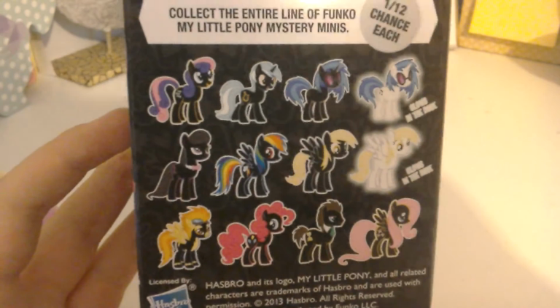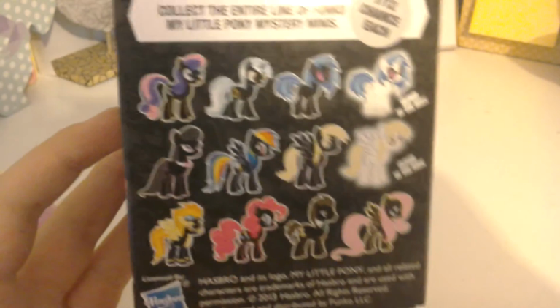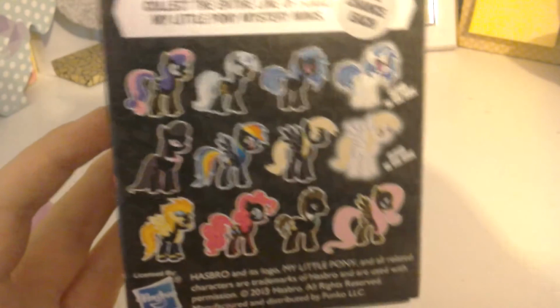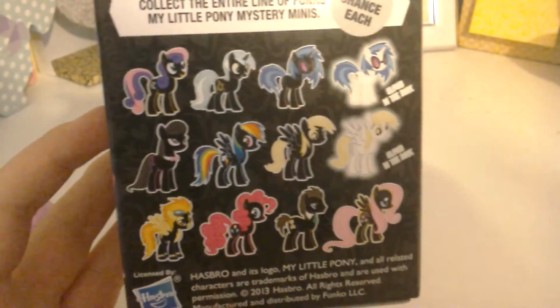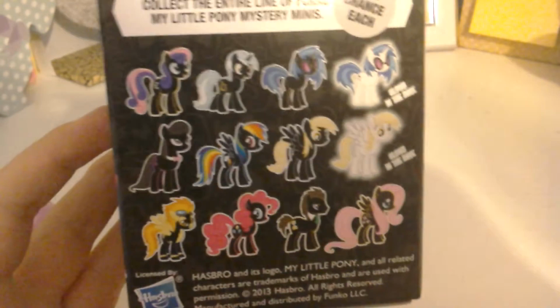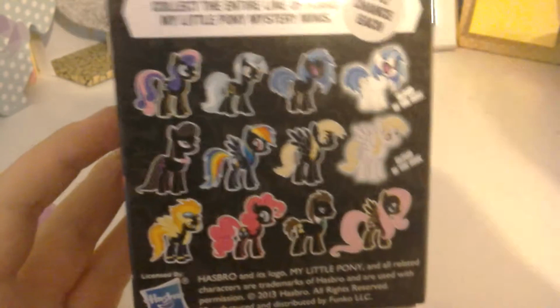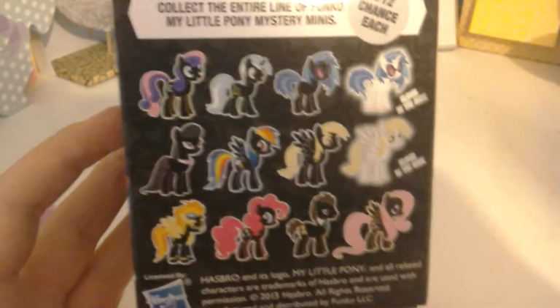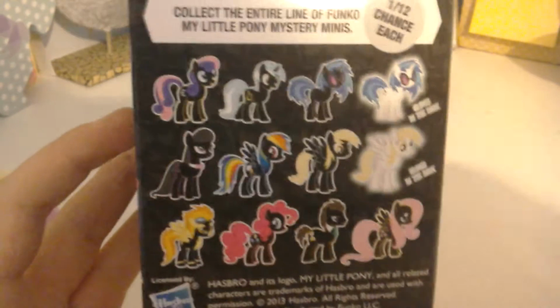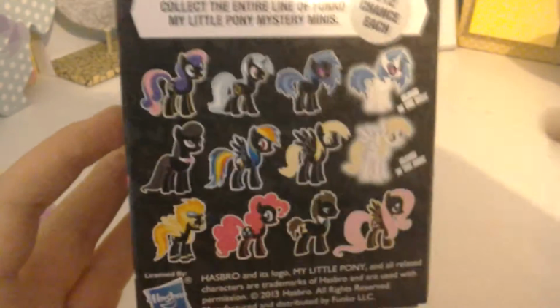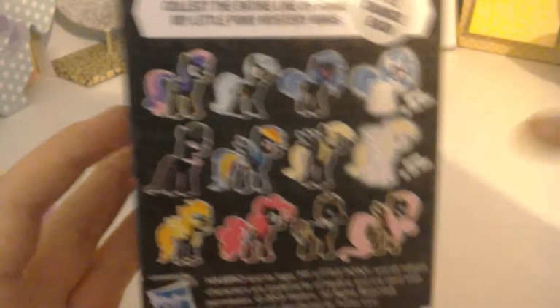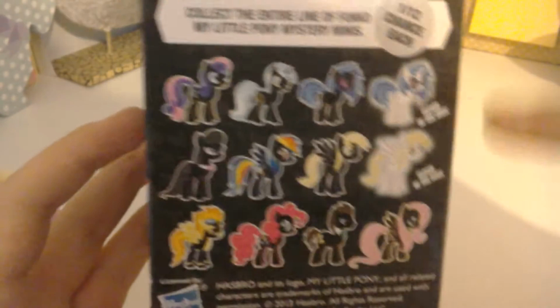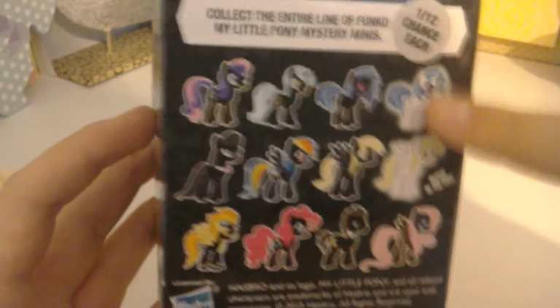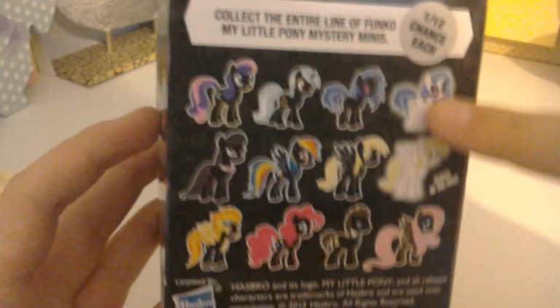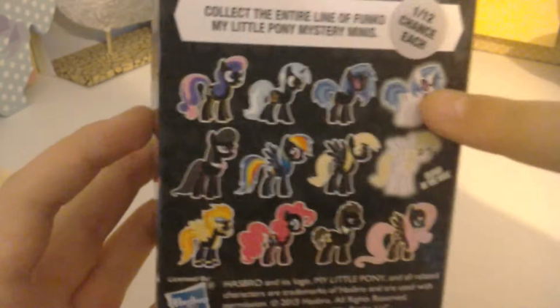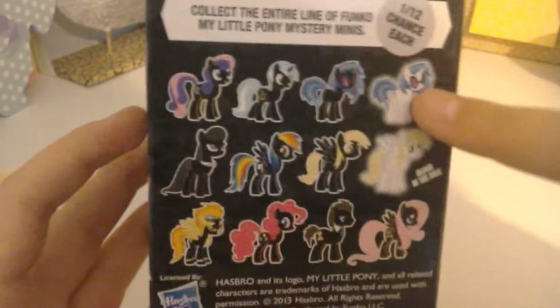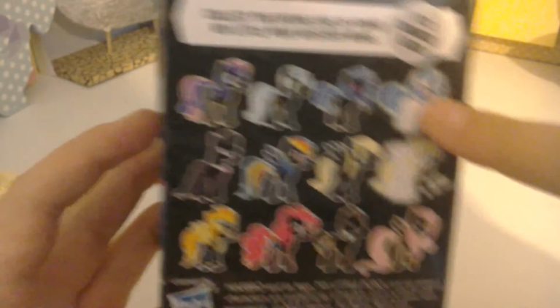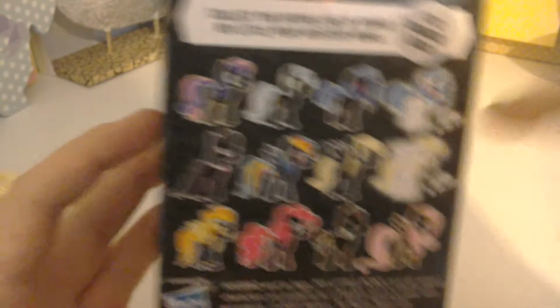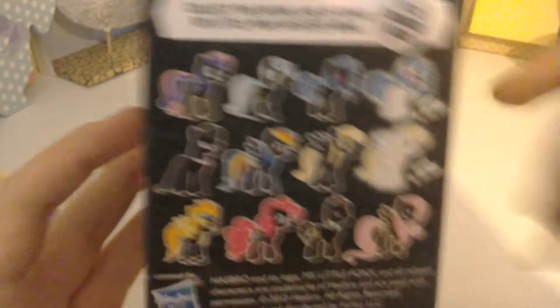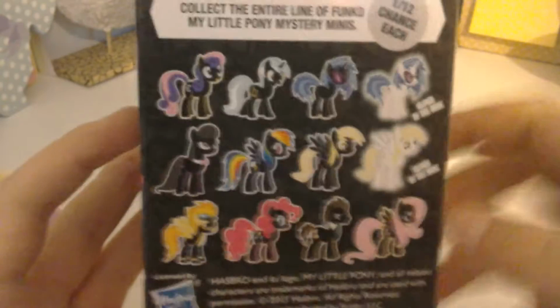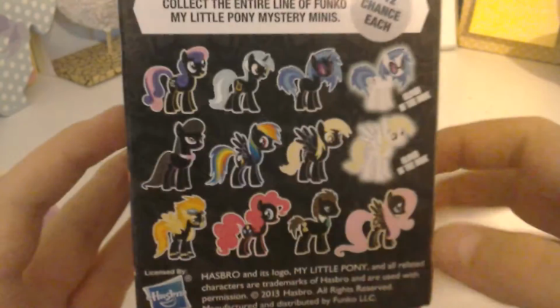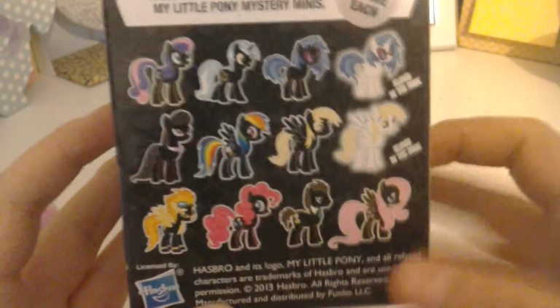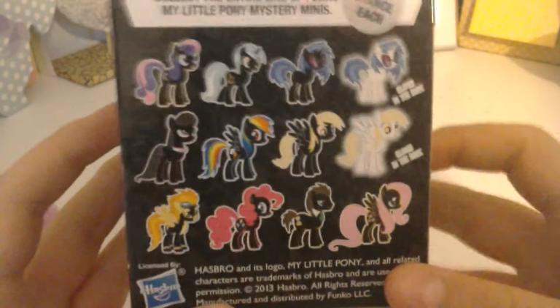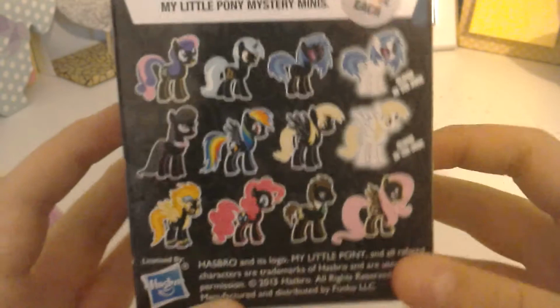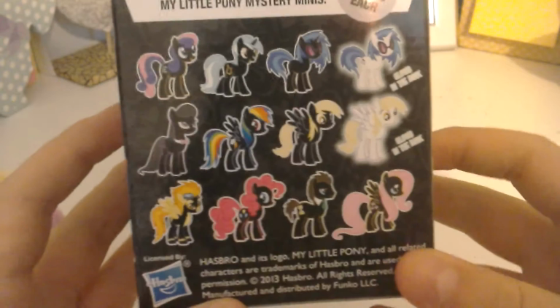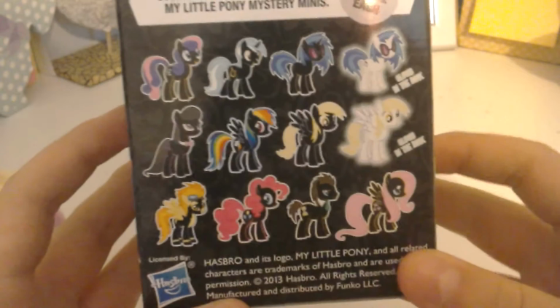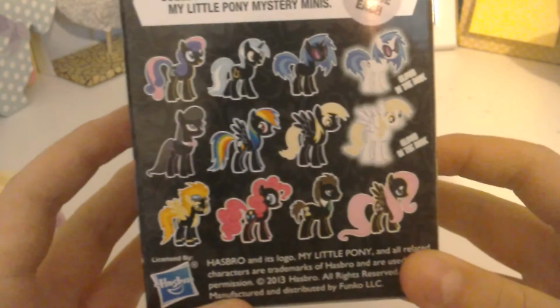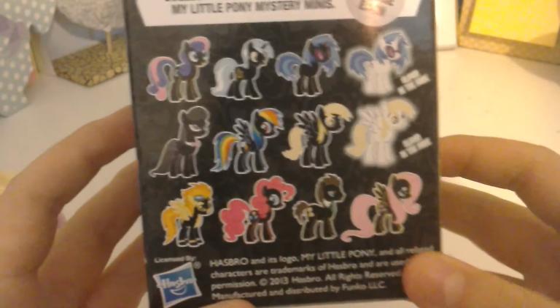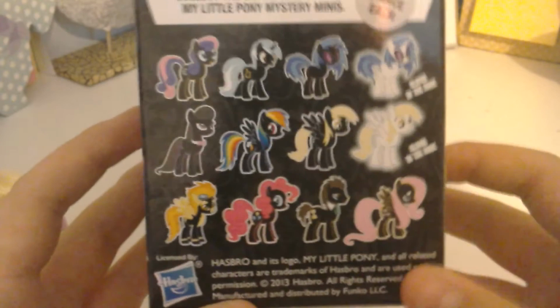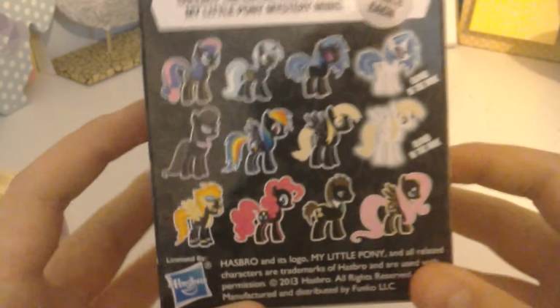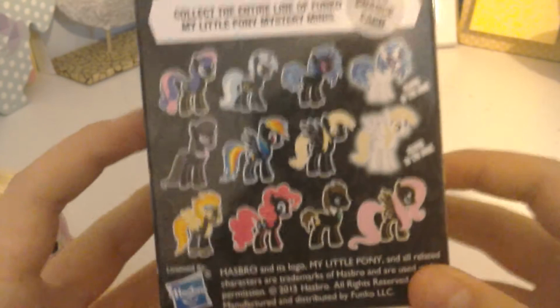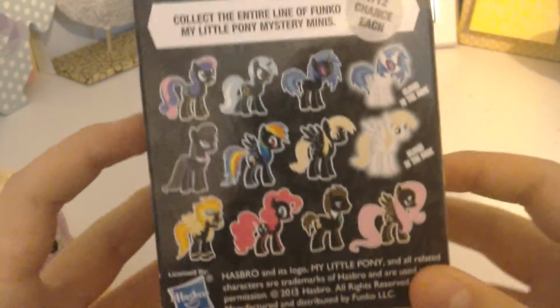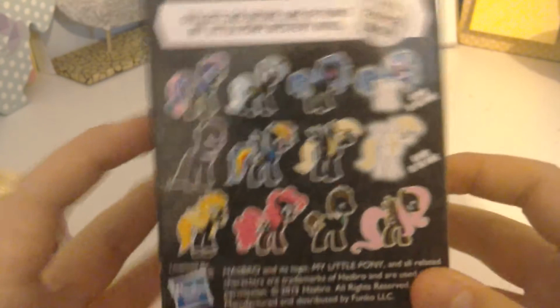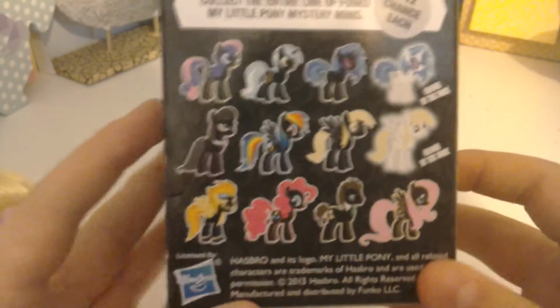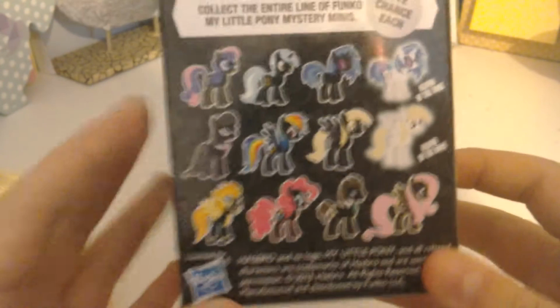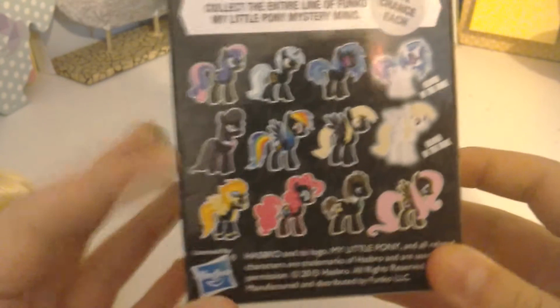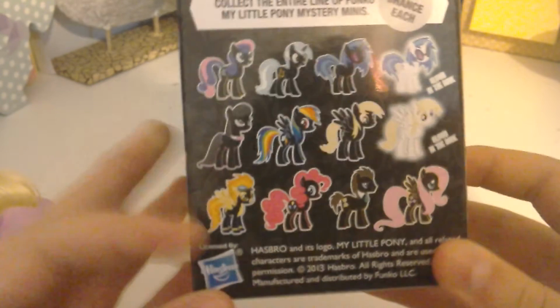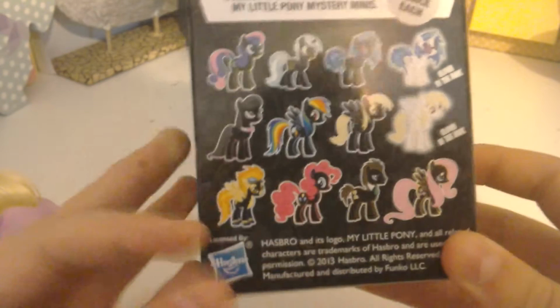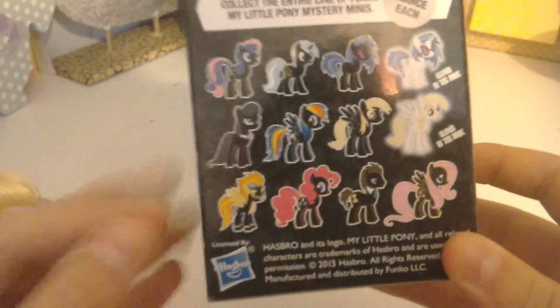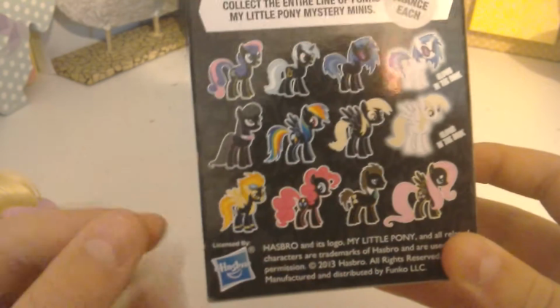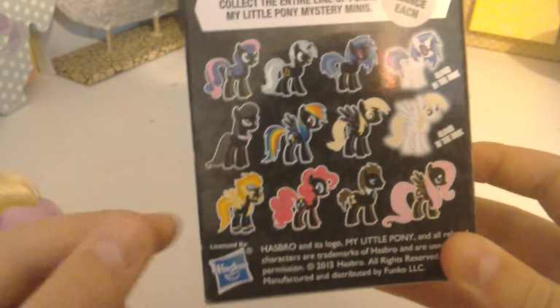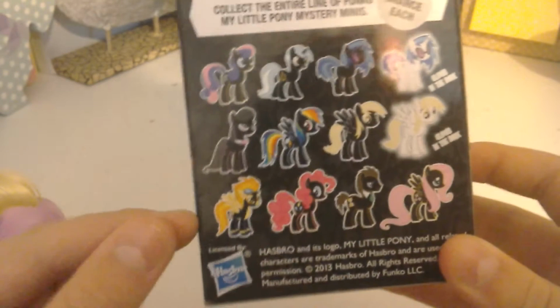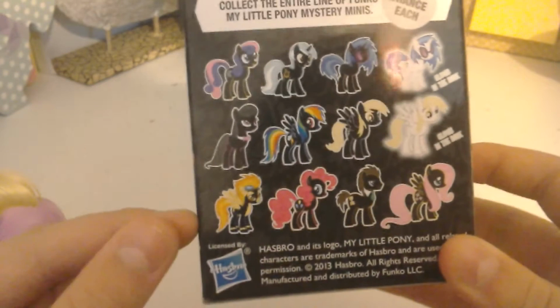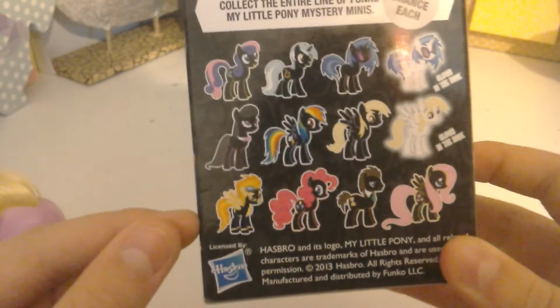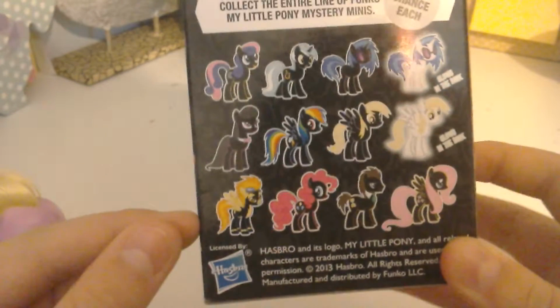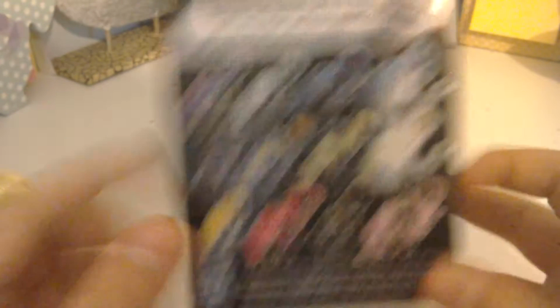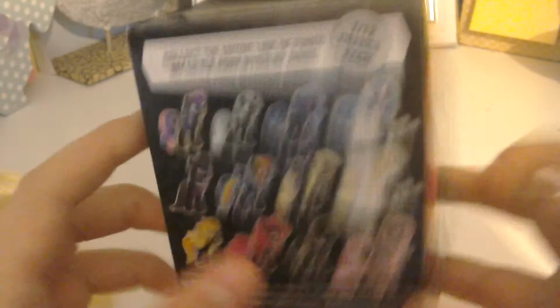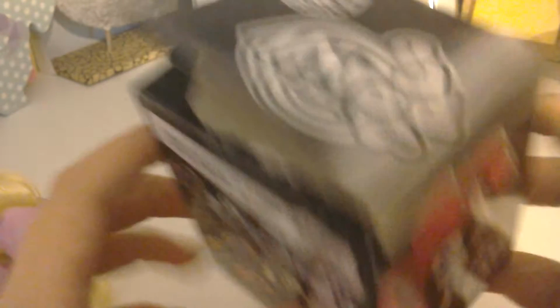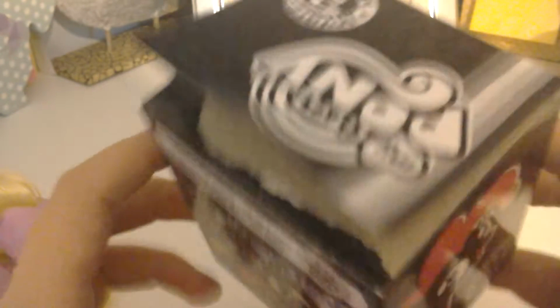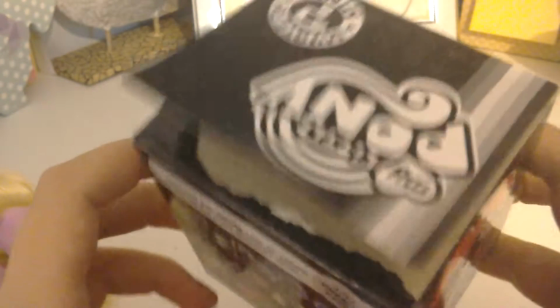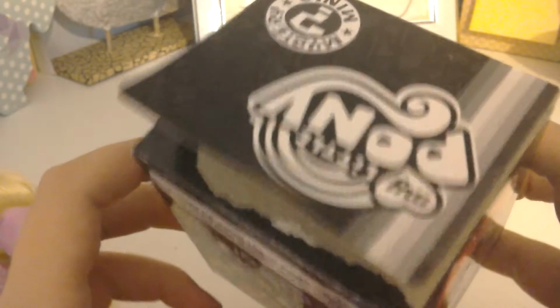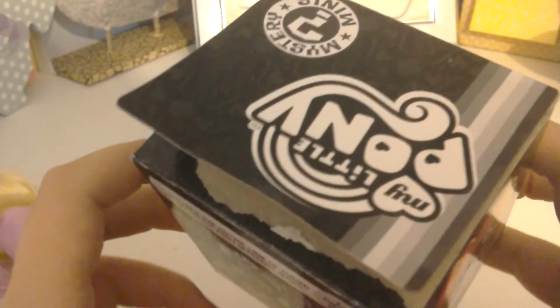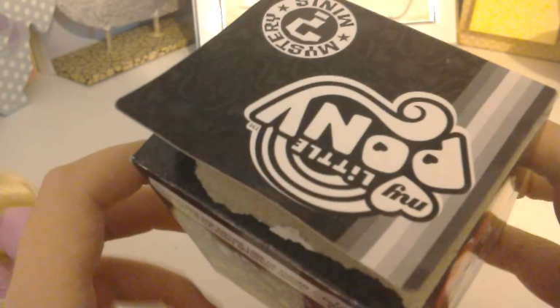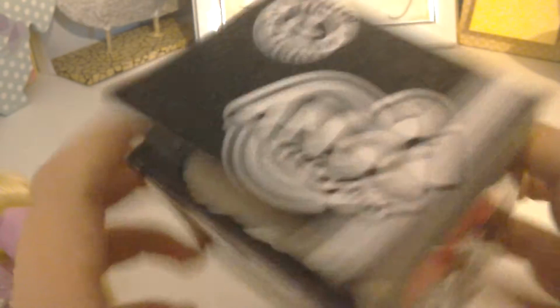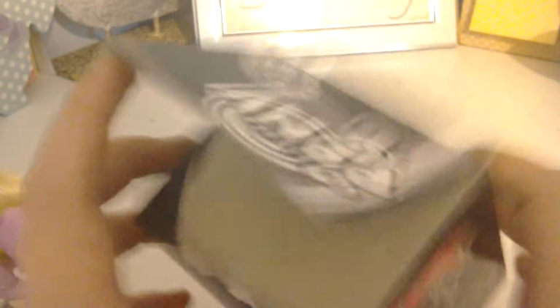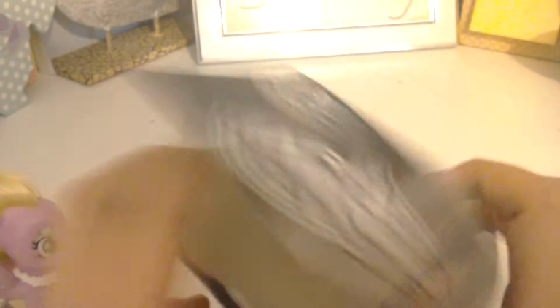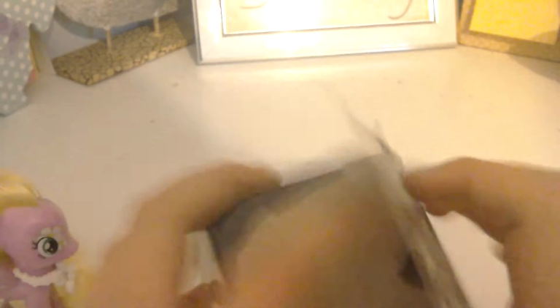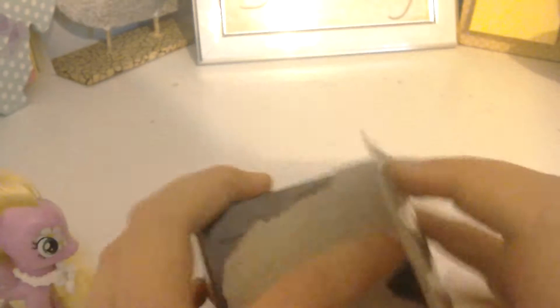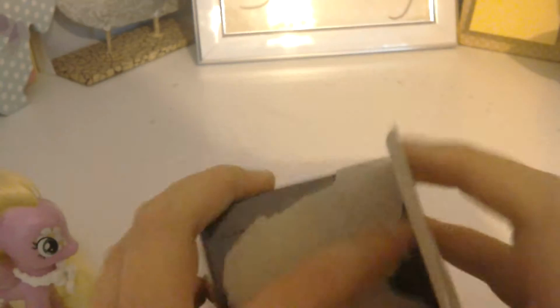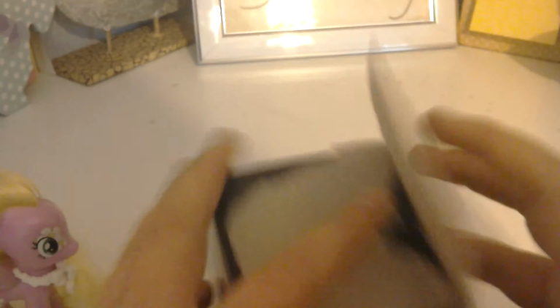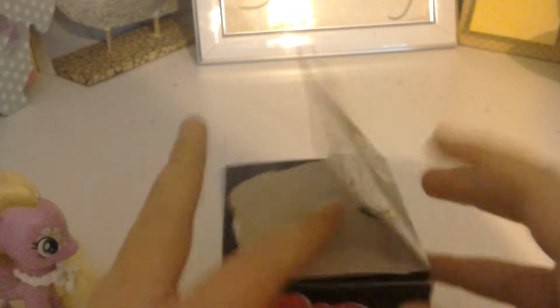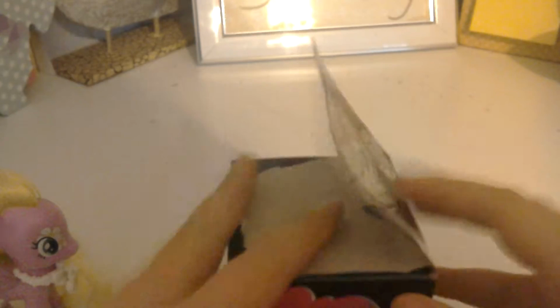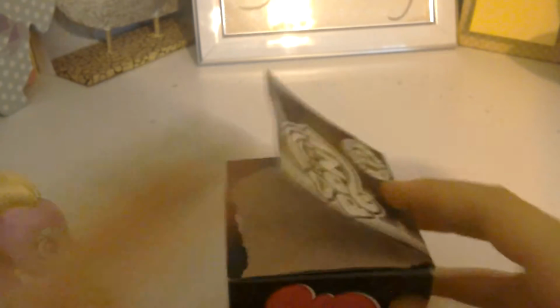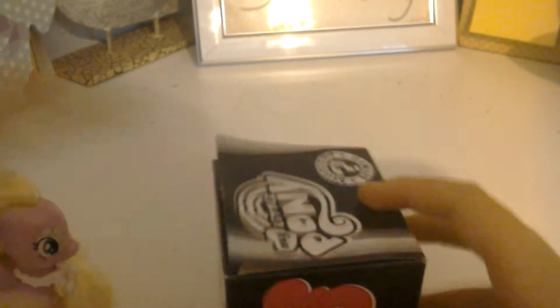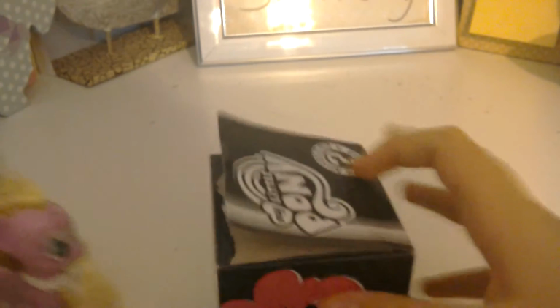I'd say my favourite out of all of these would be Vinyl Glow In The Dark, and my least favourite would be Spitfire, because I don't like Spitfire.